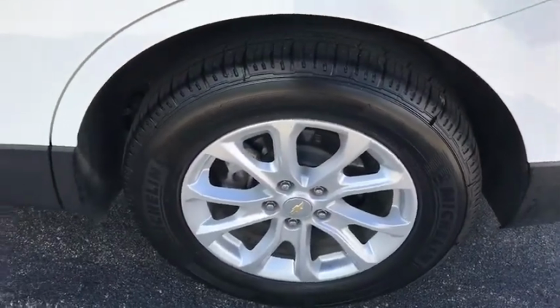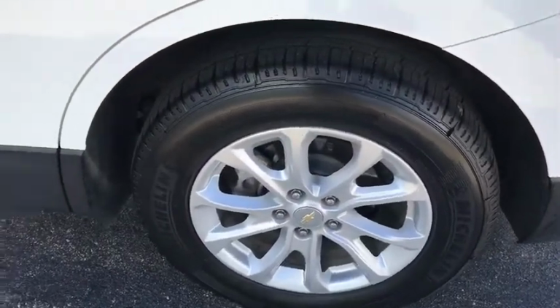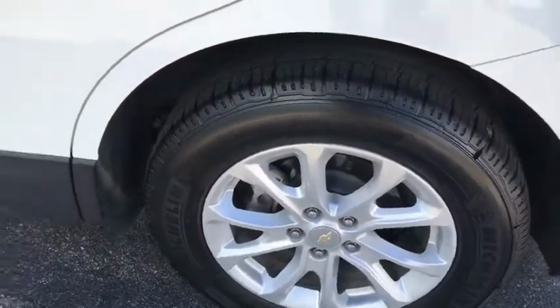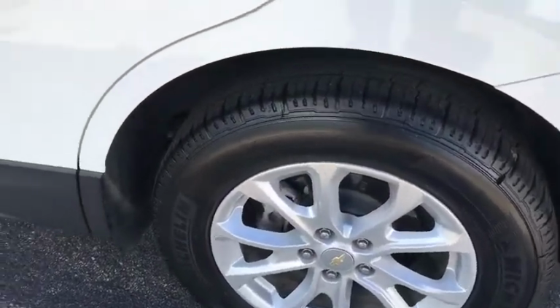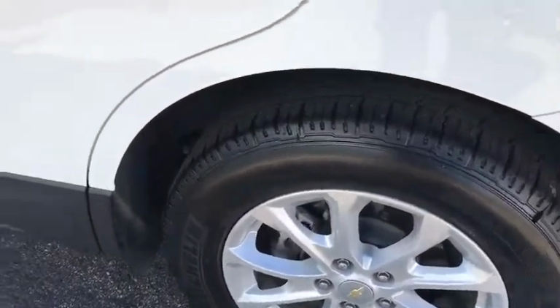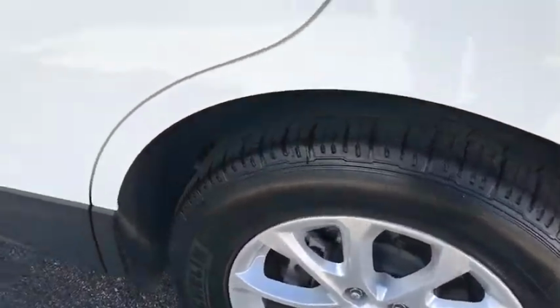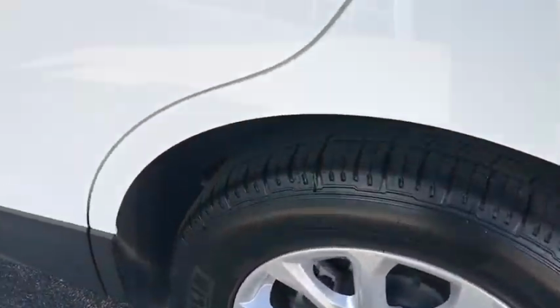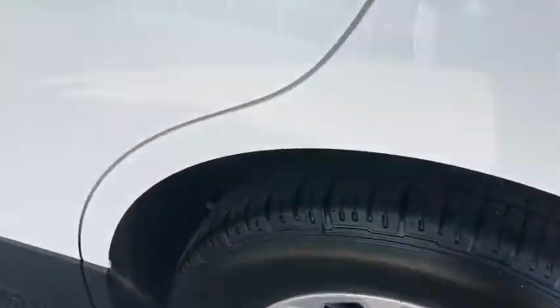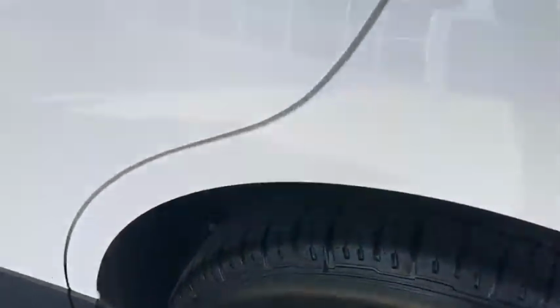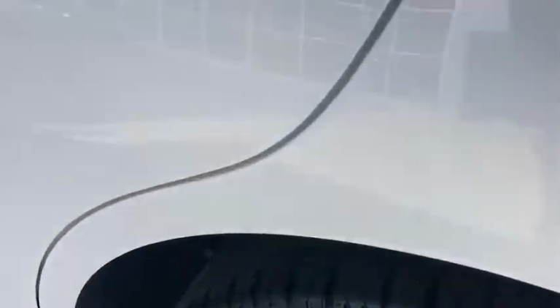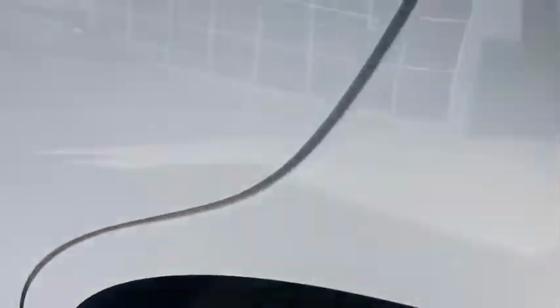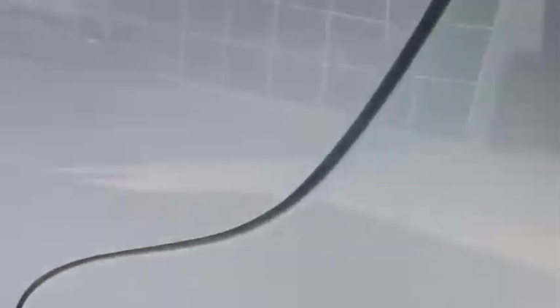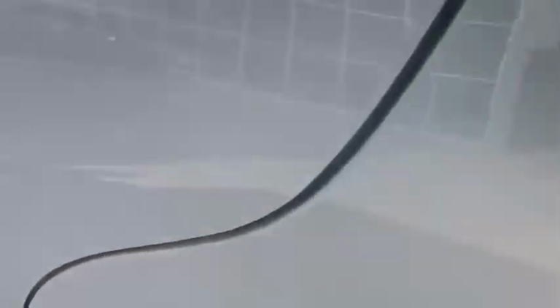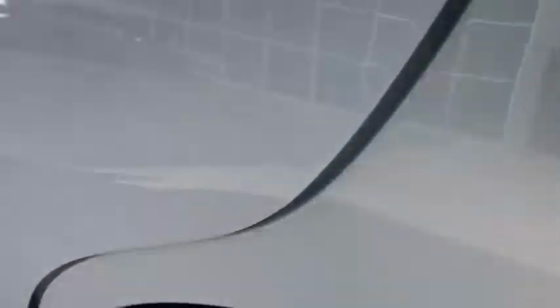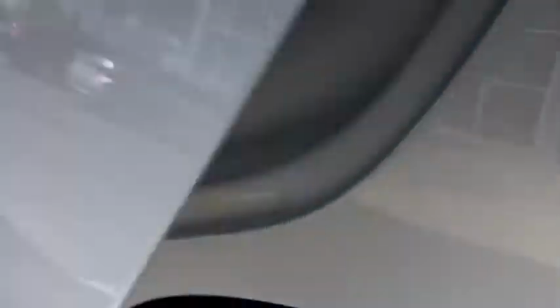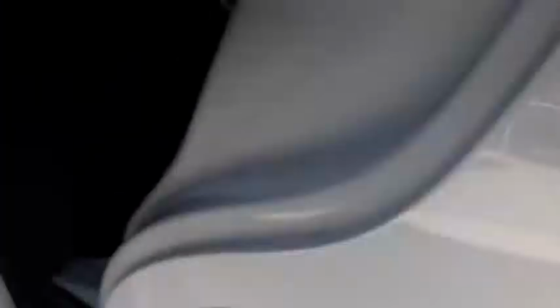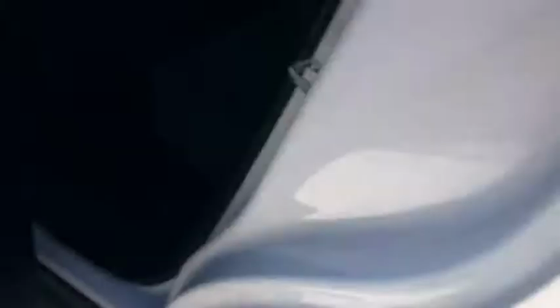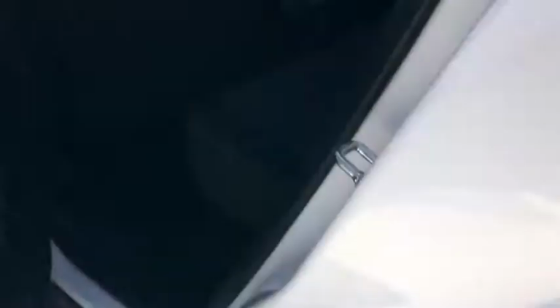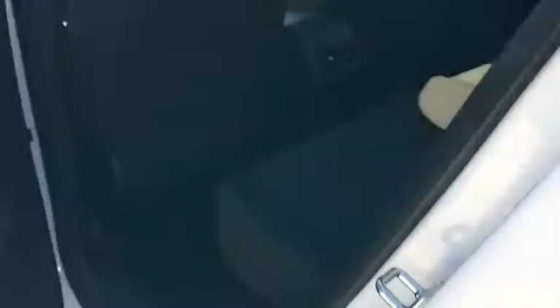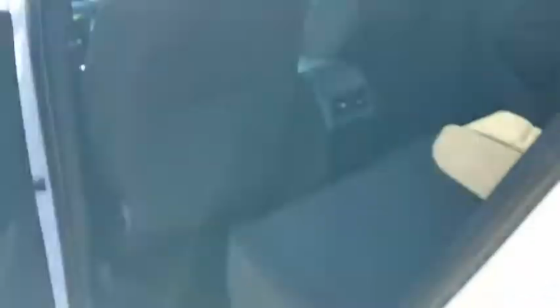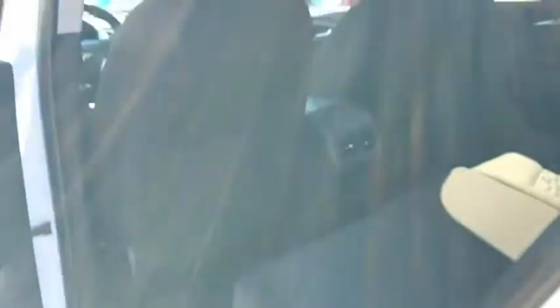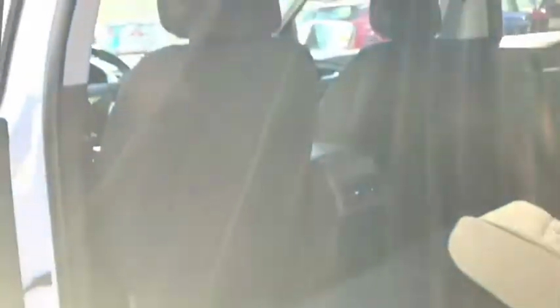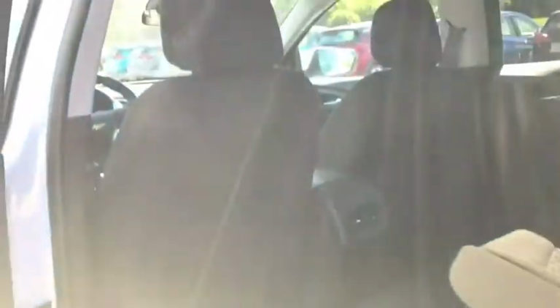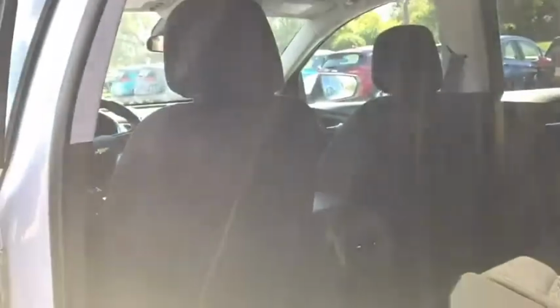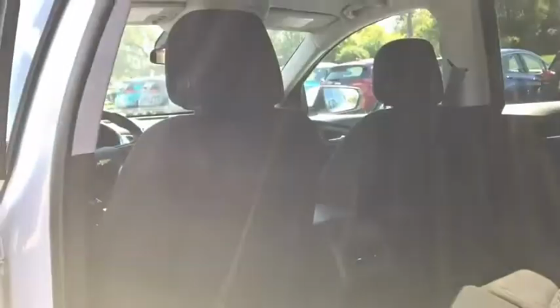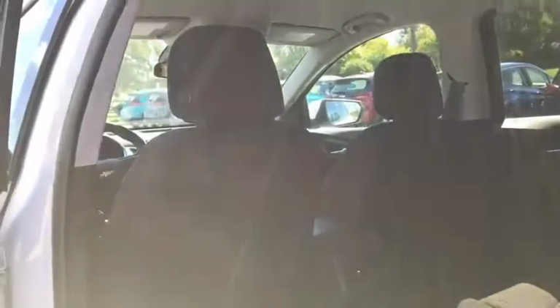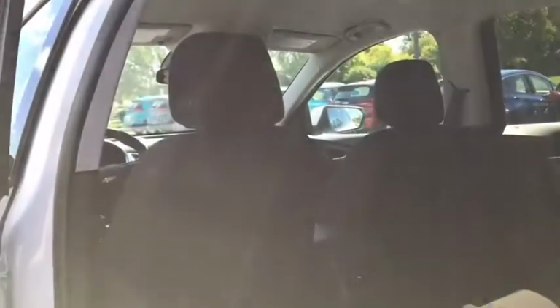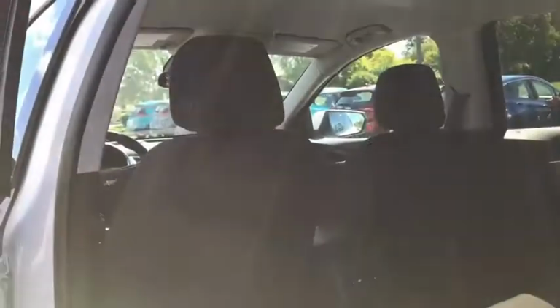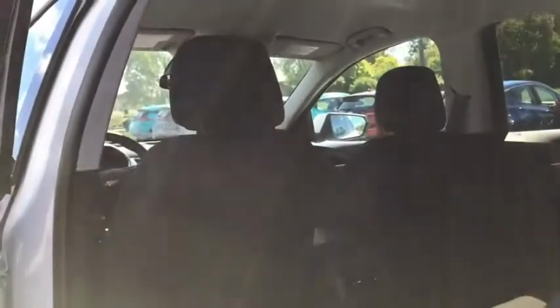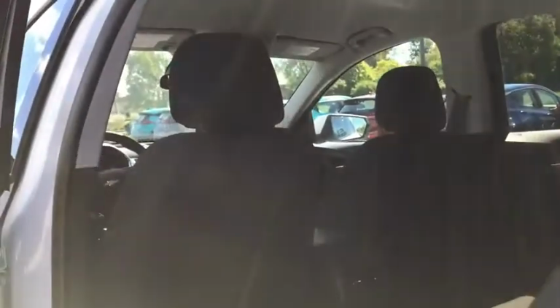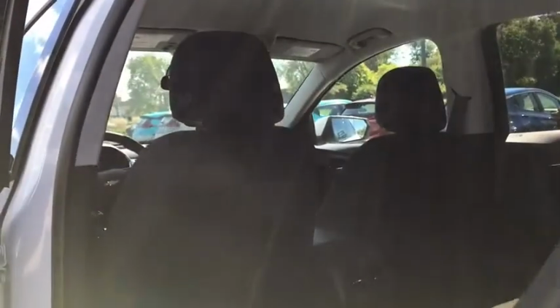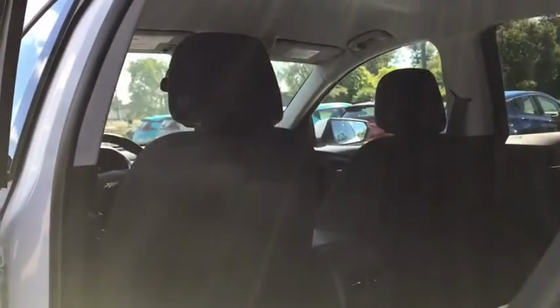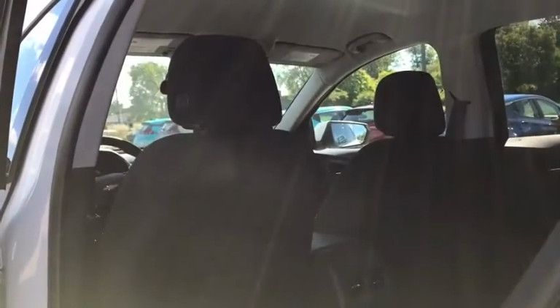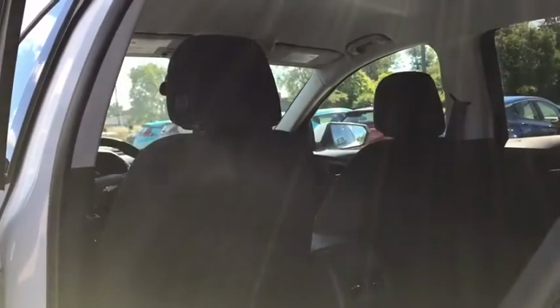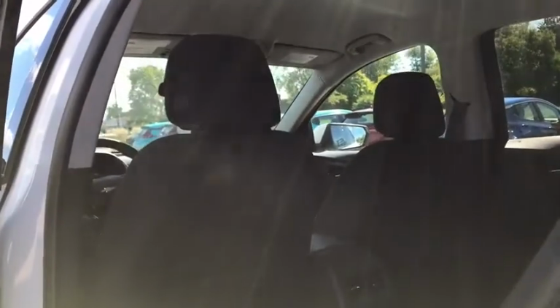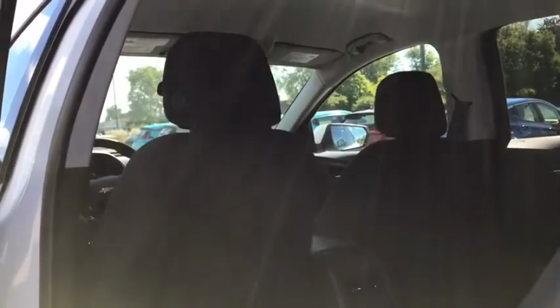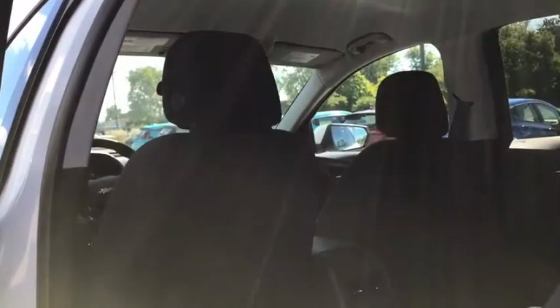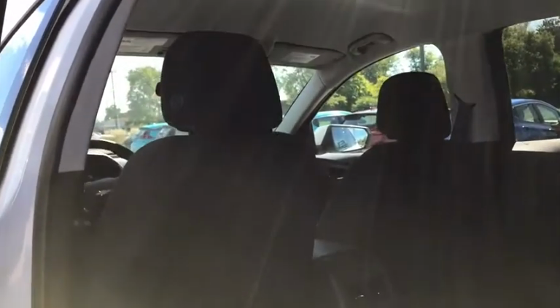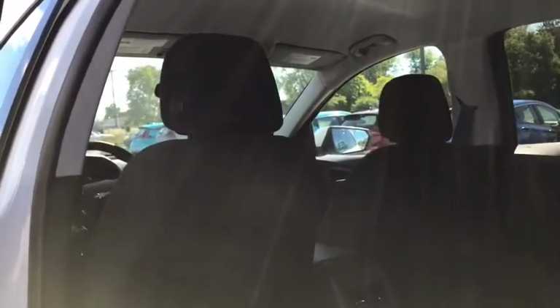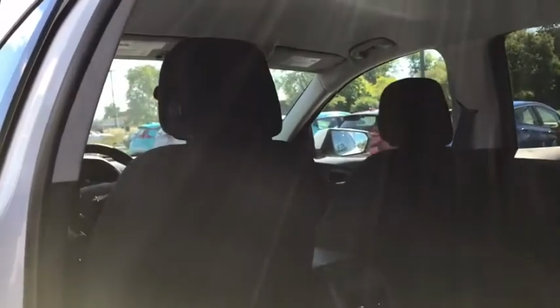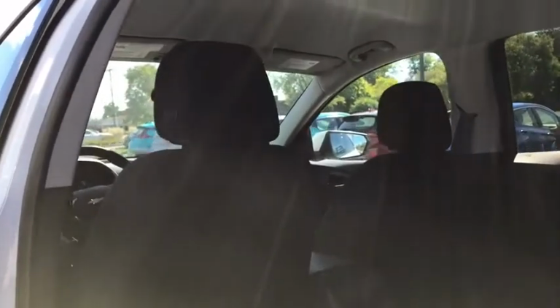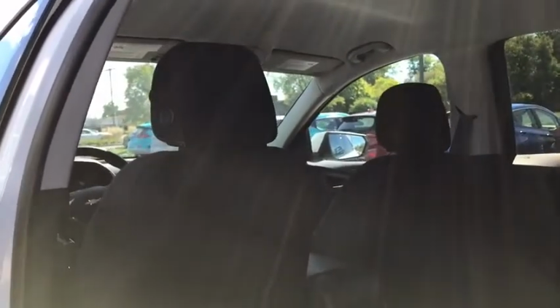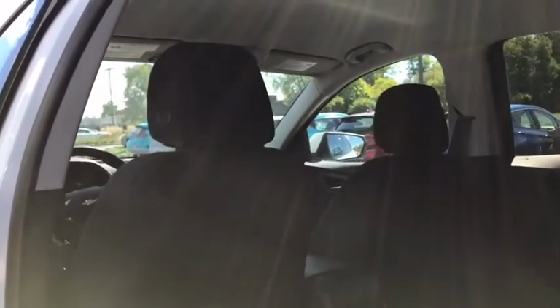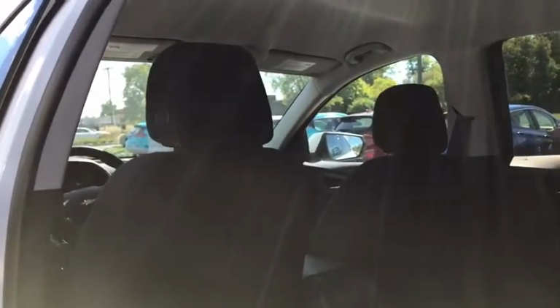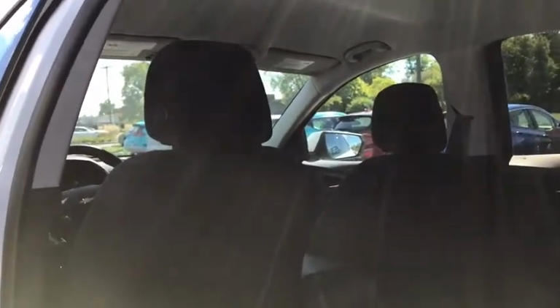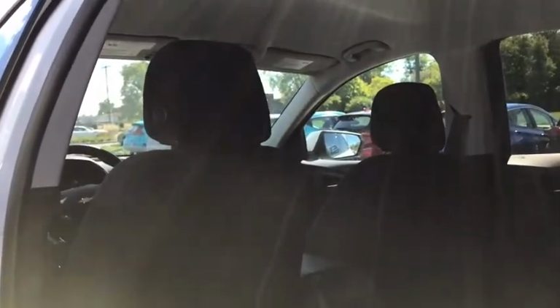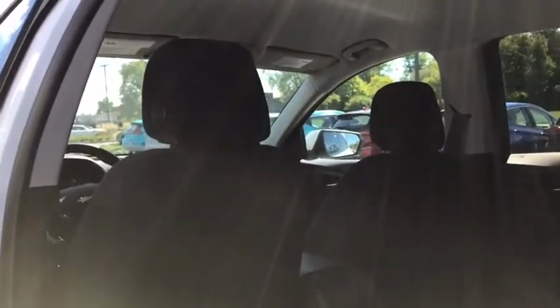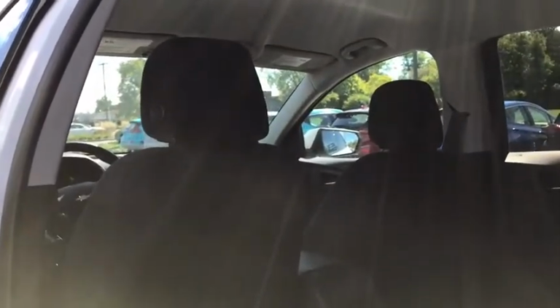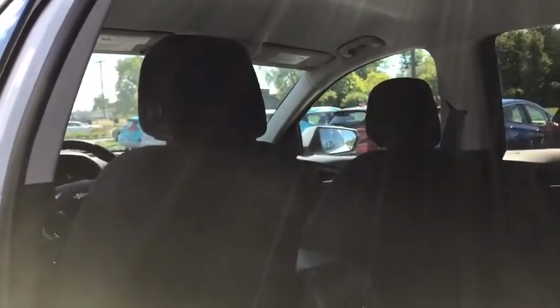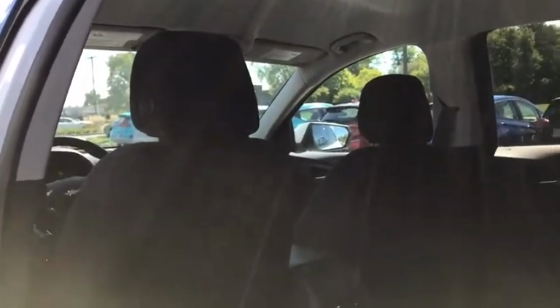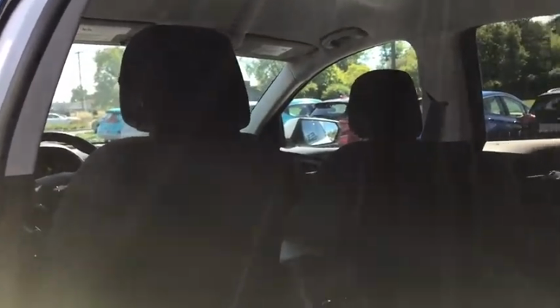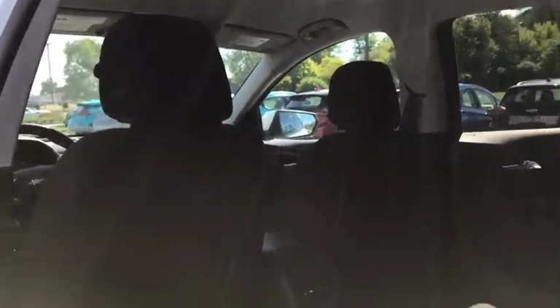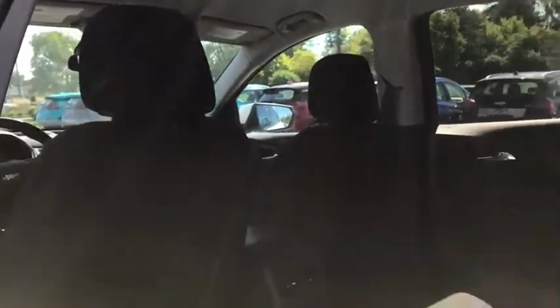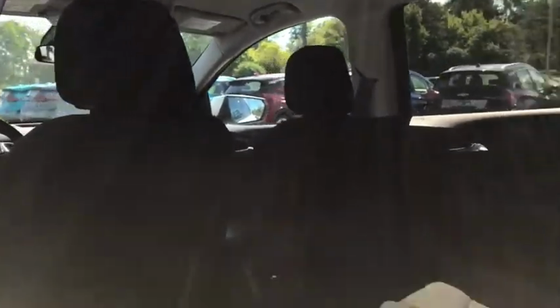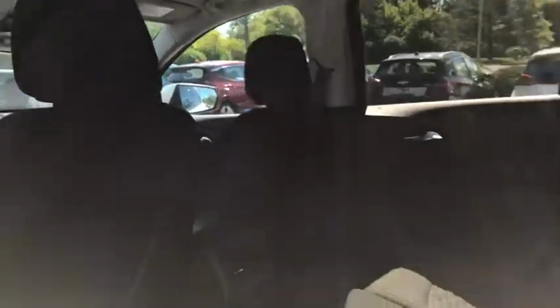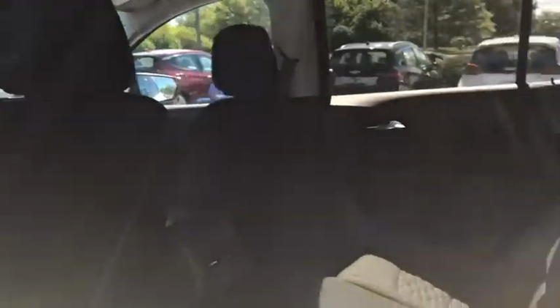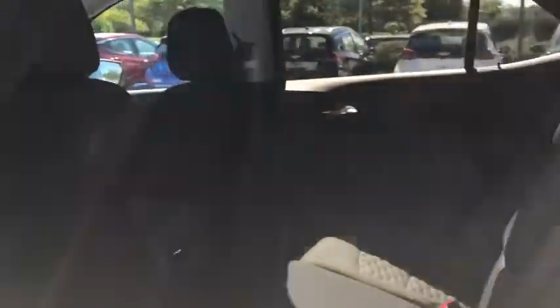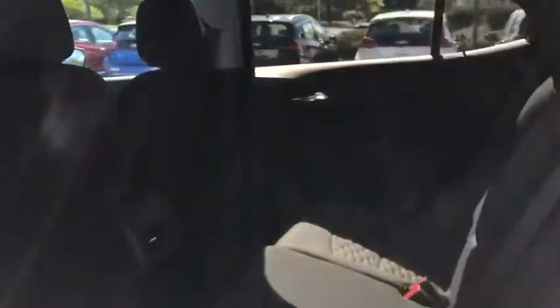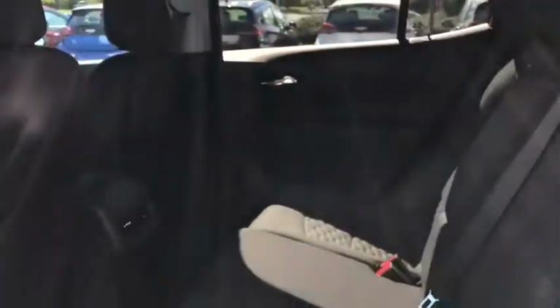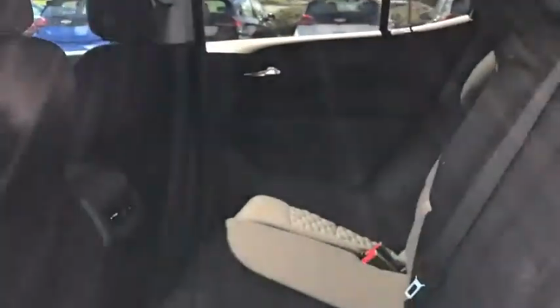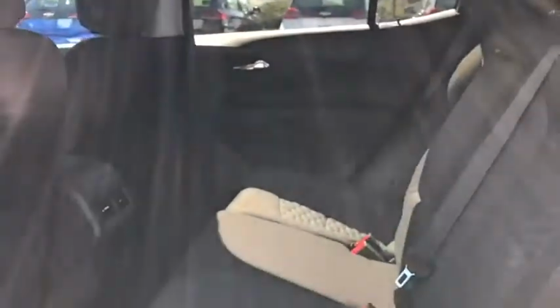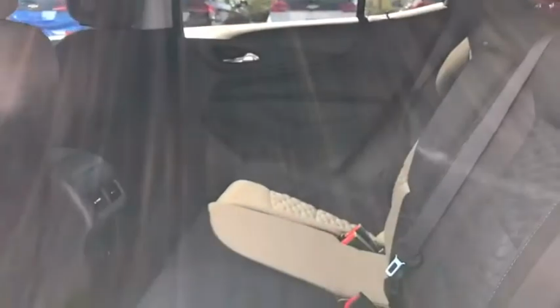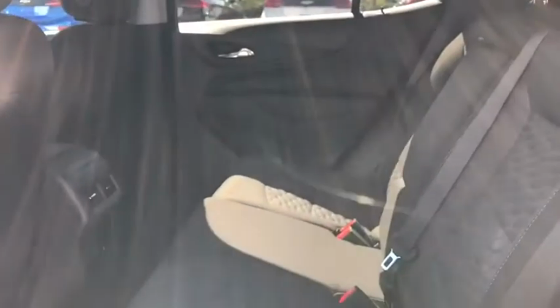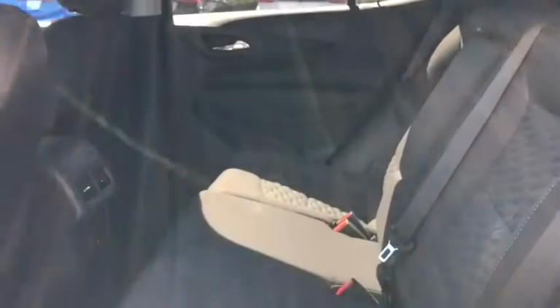Rear defrost. AM FM stereo radio. Power windows. Your new ride is just a phone call away.